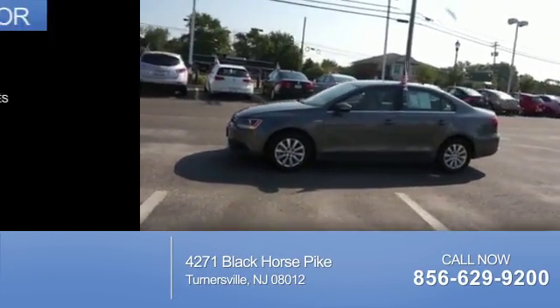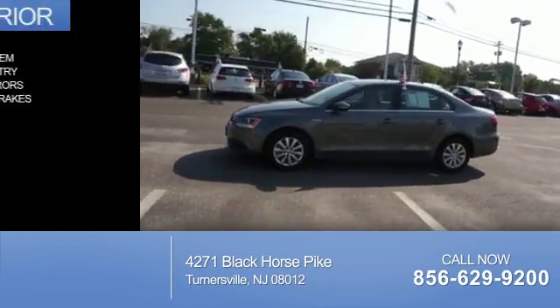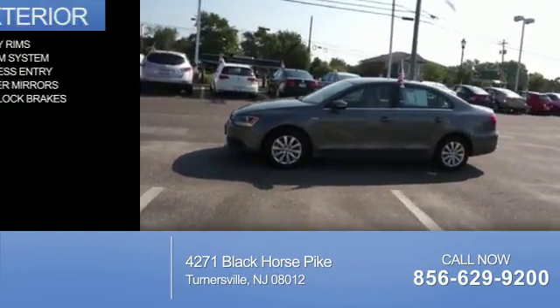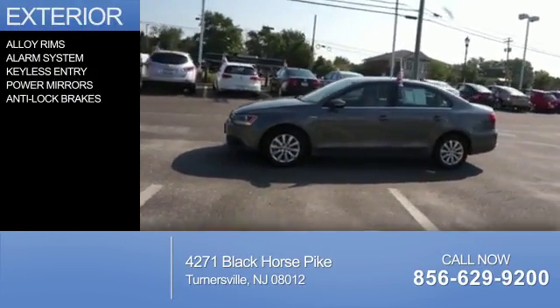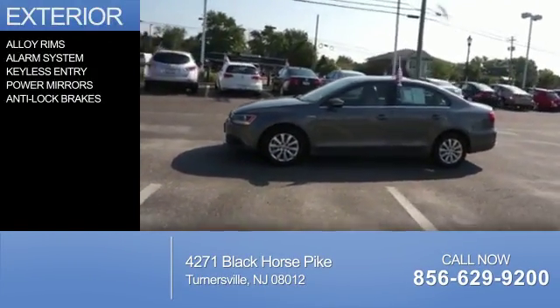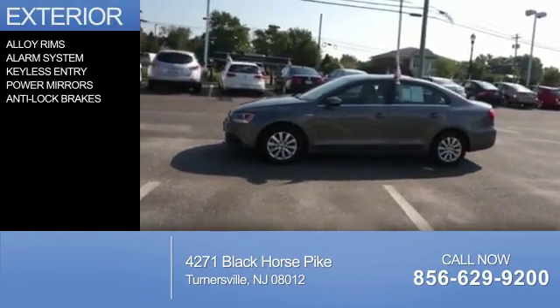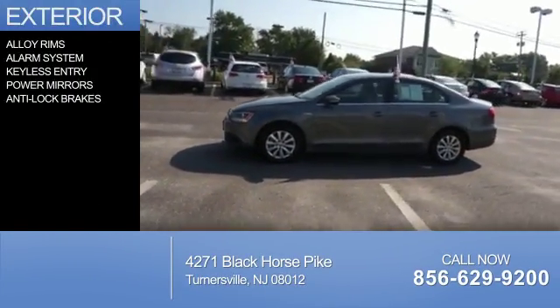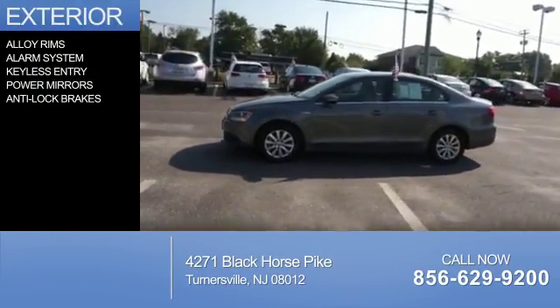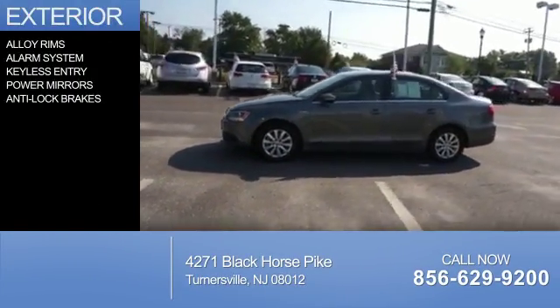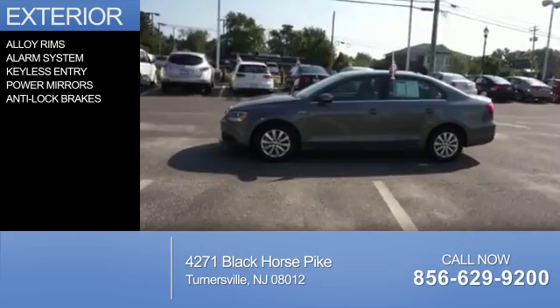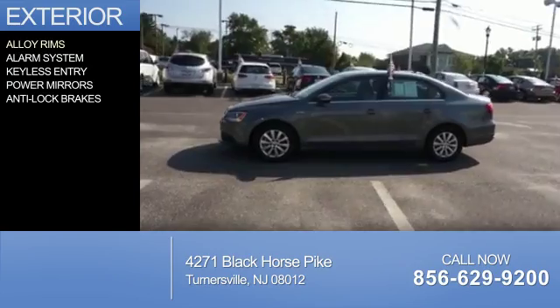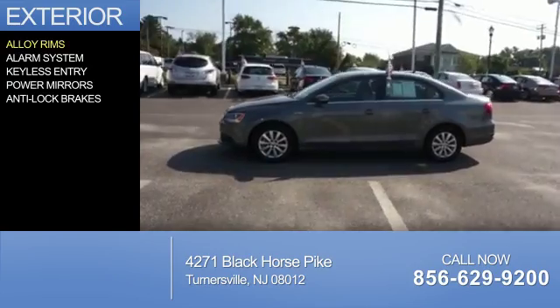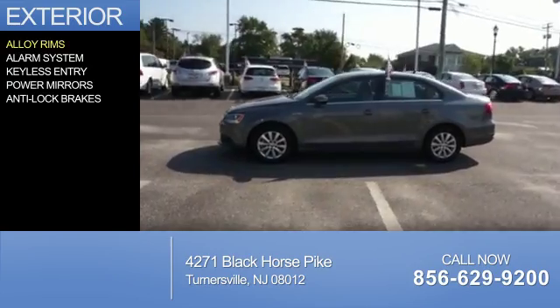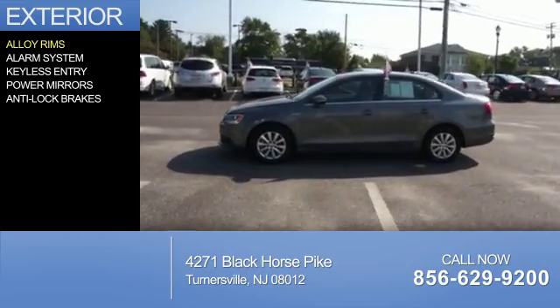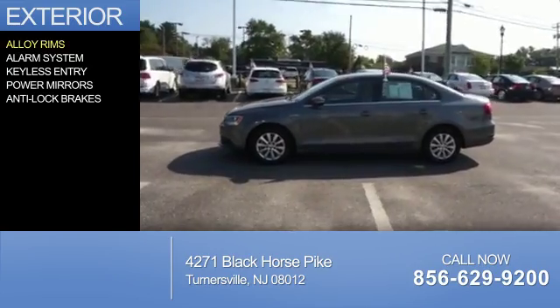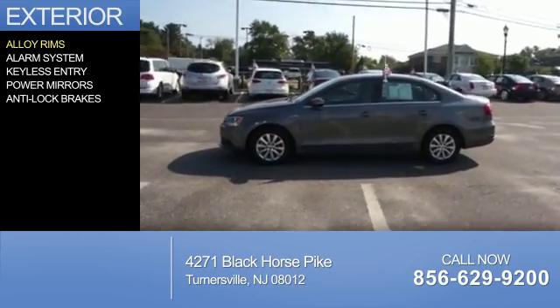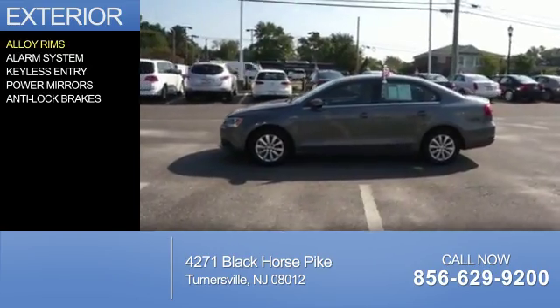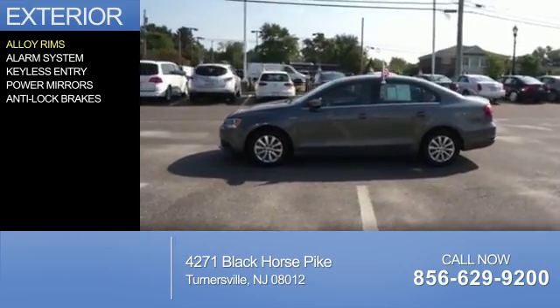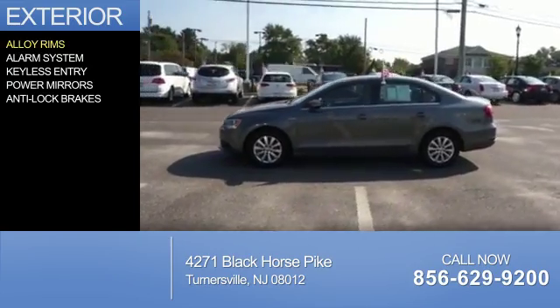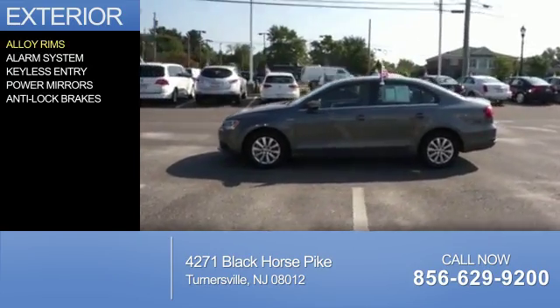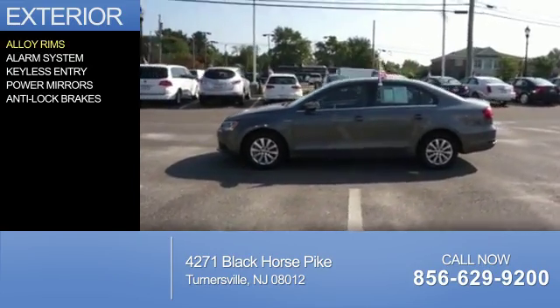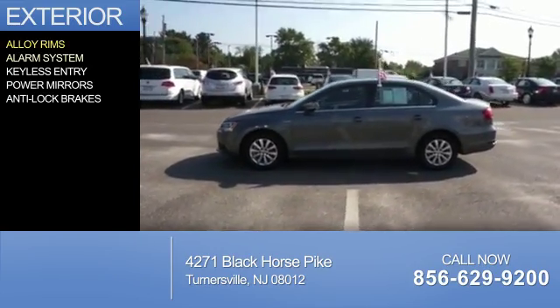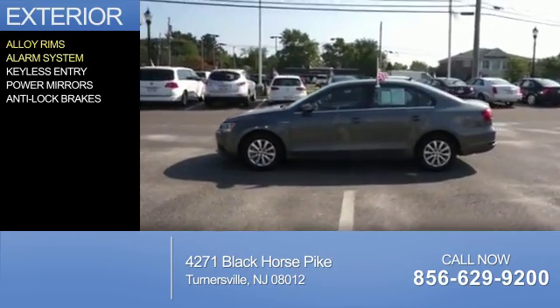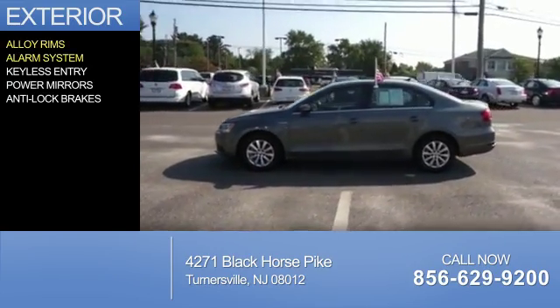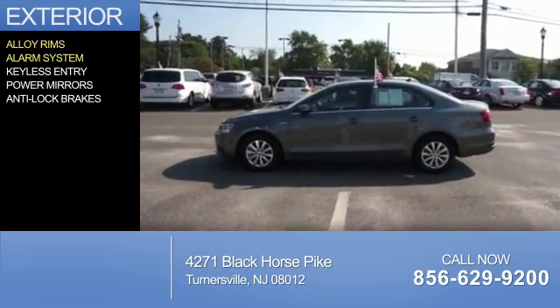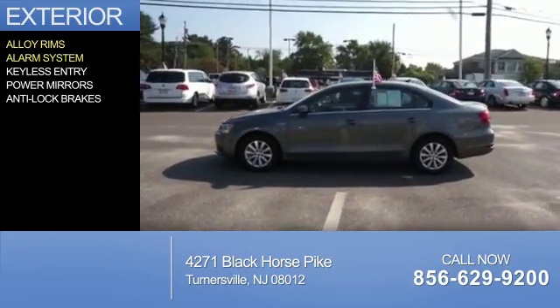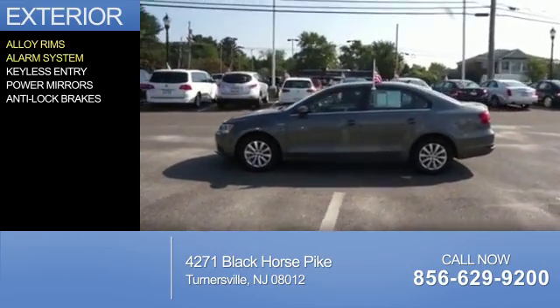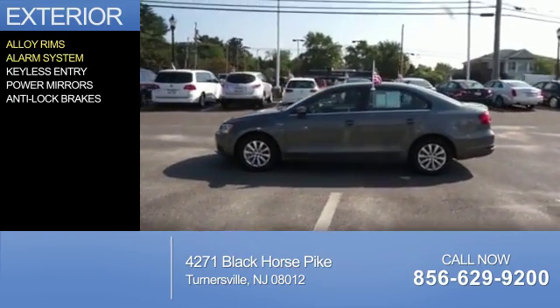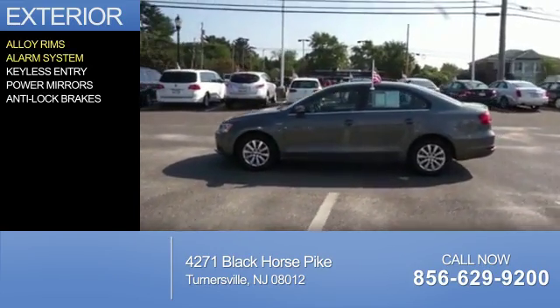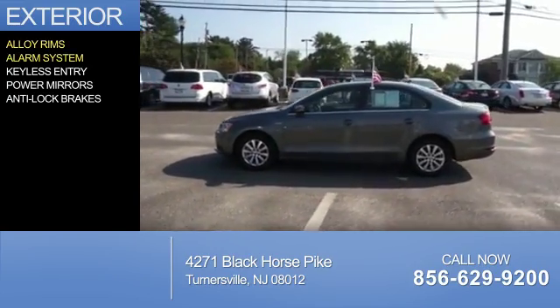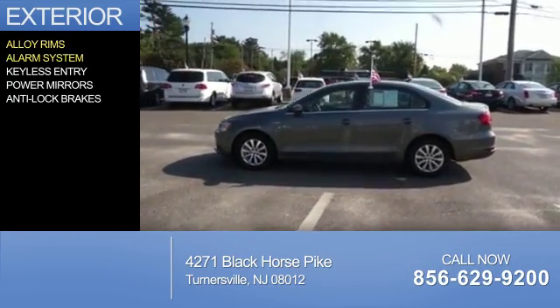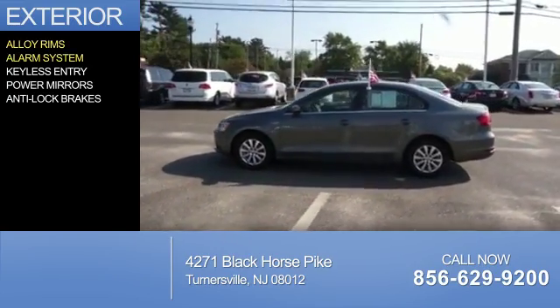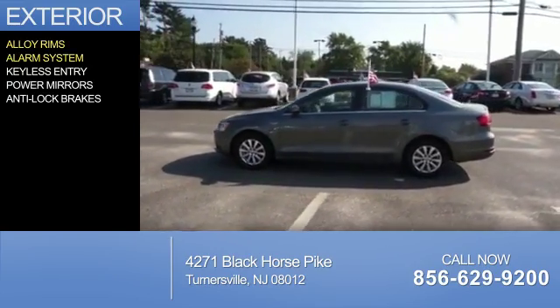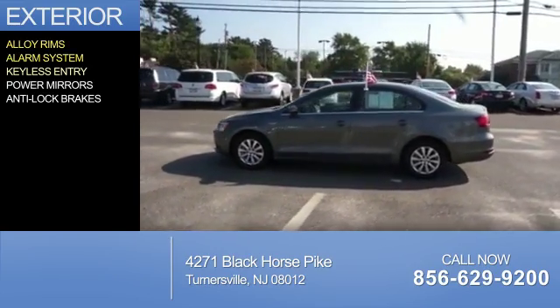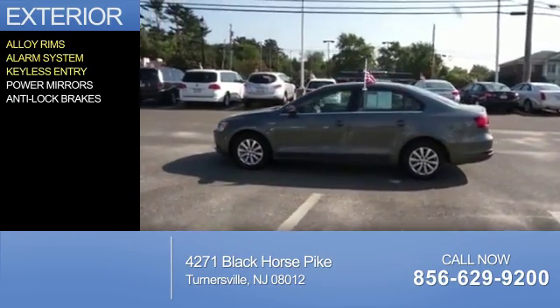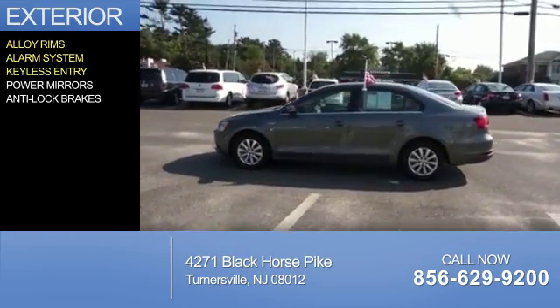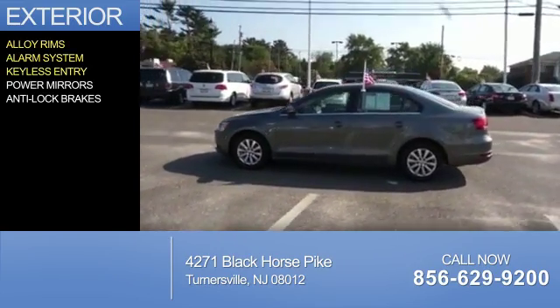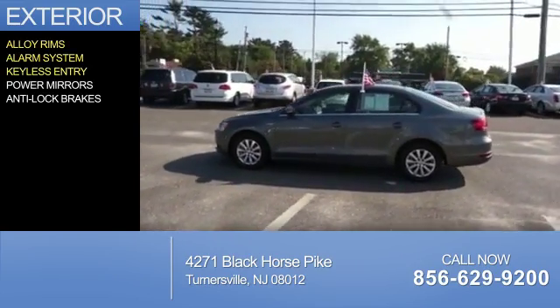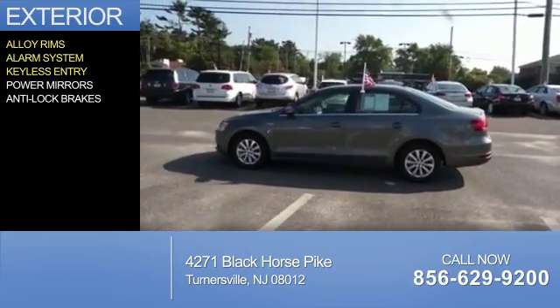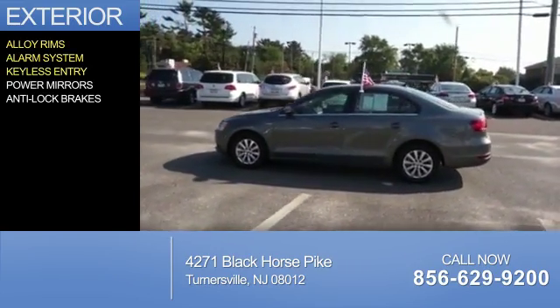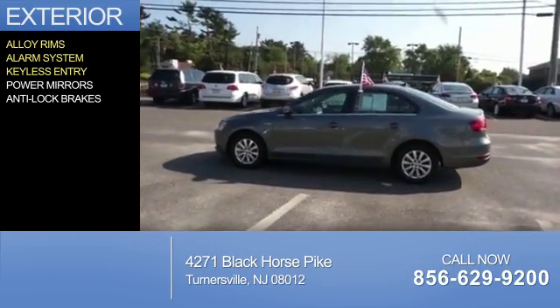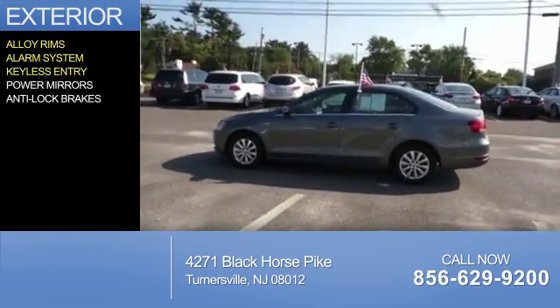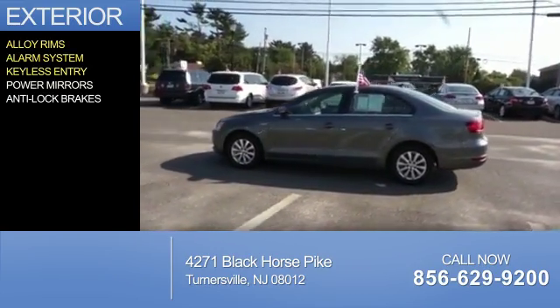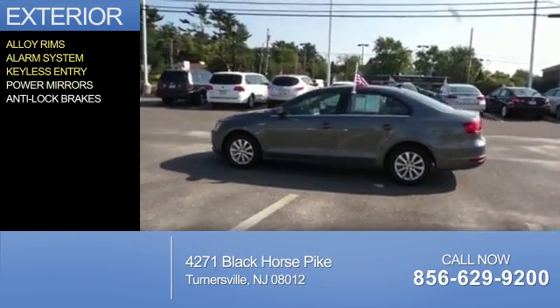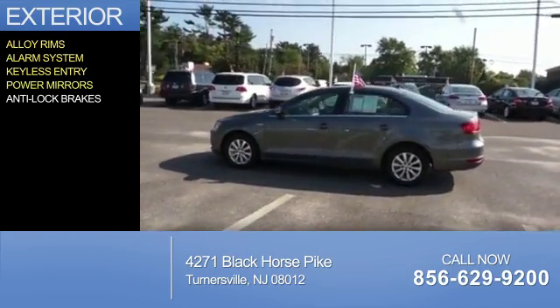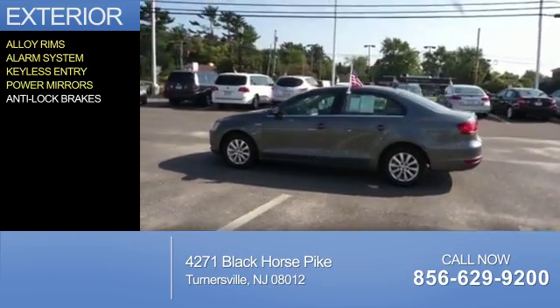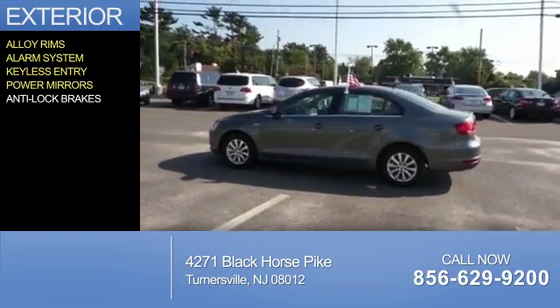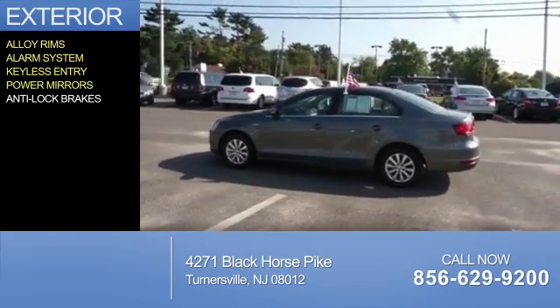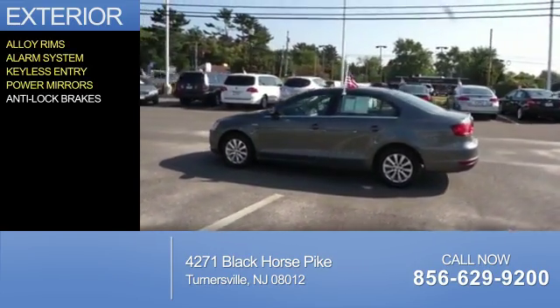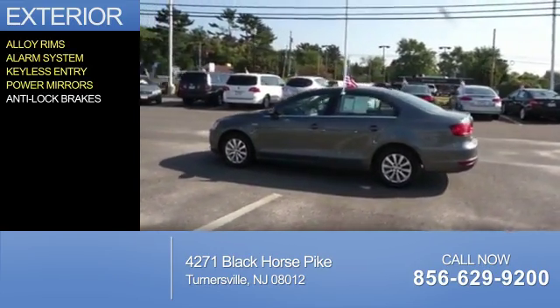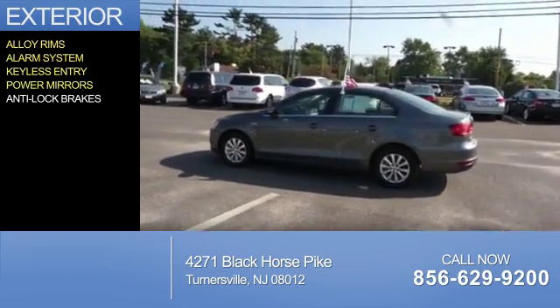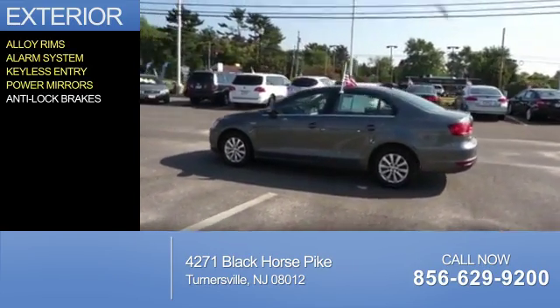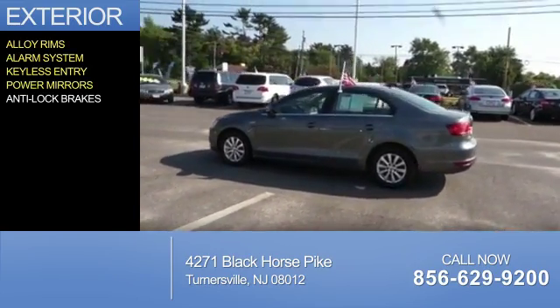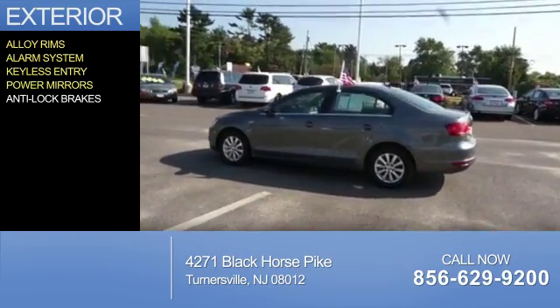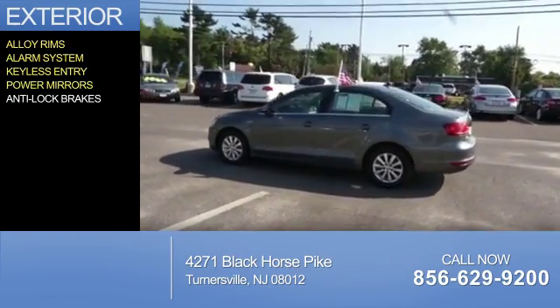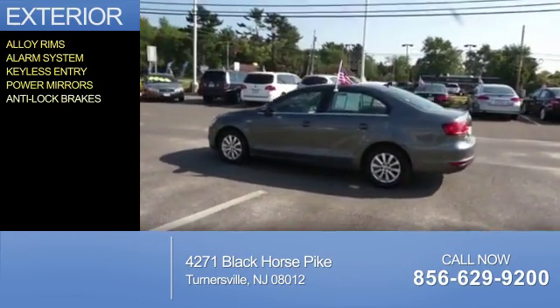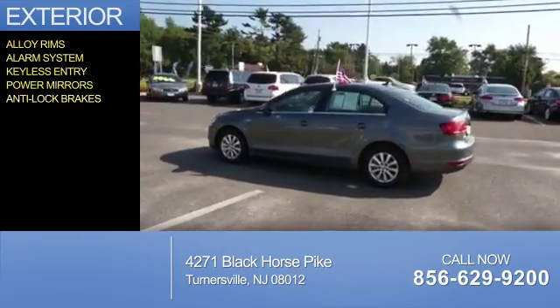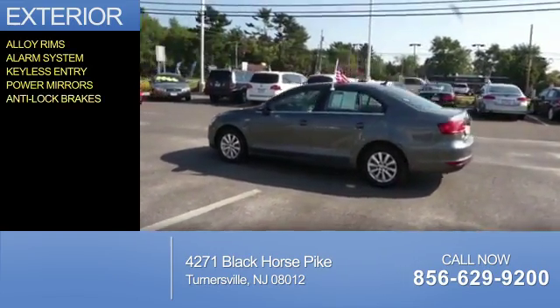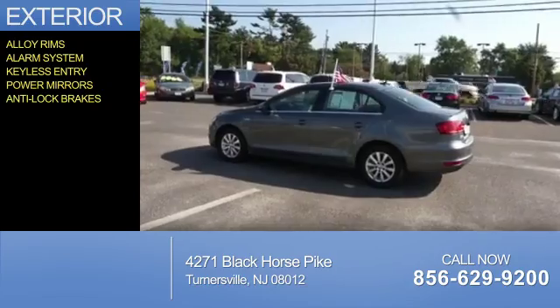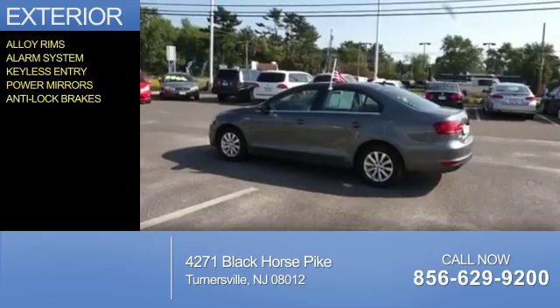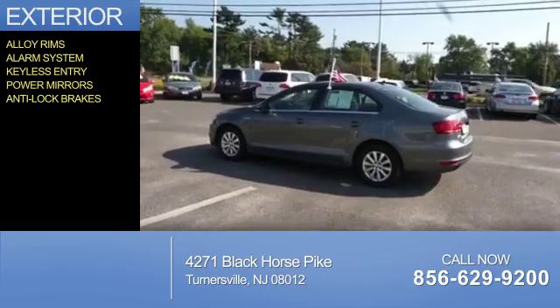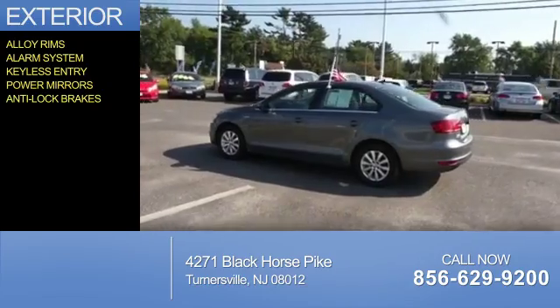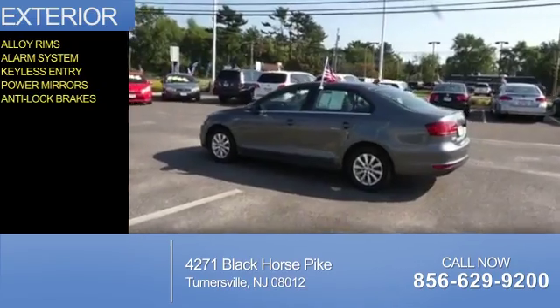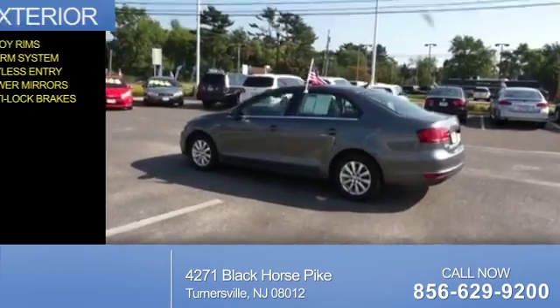The features include alloy rims, an alarm system, keyless entry, power mirrors, and anti-lock brakes.